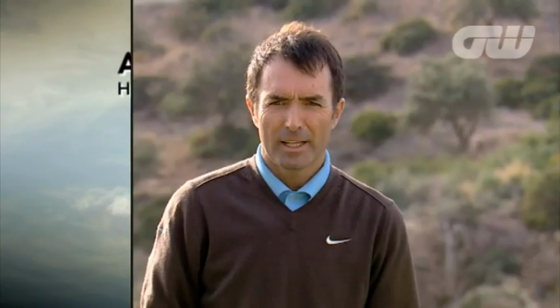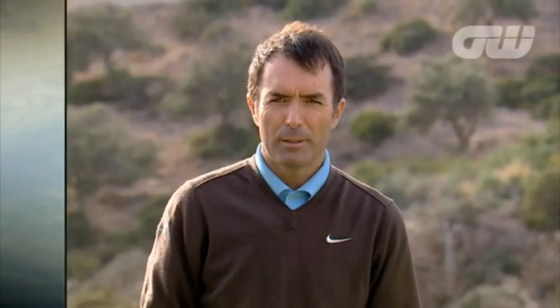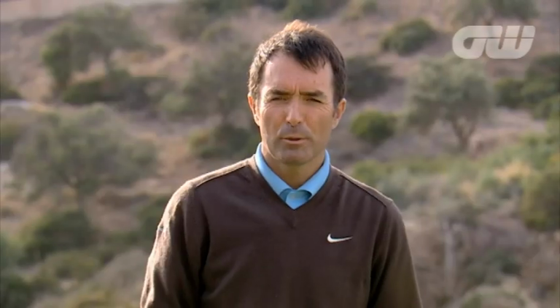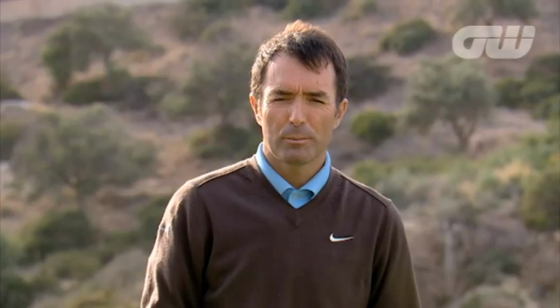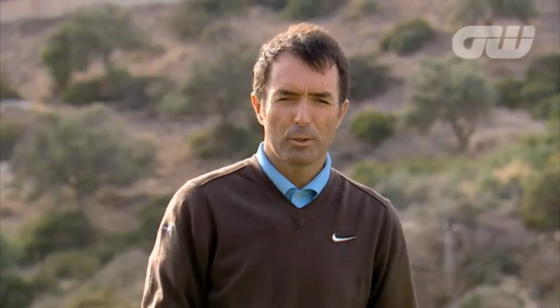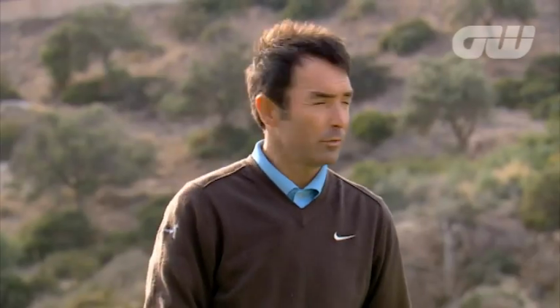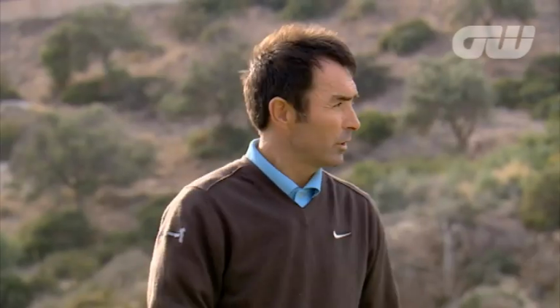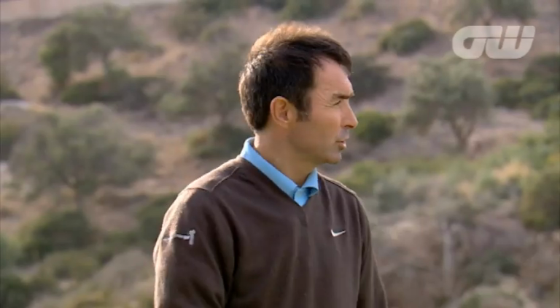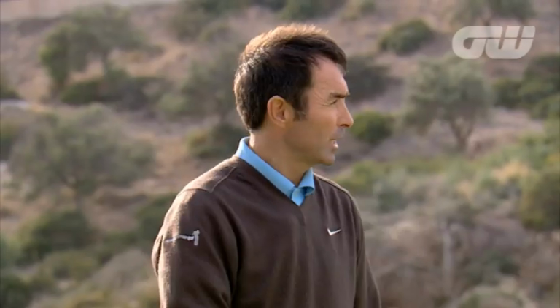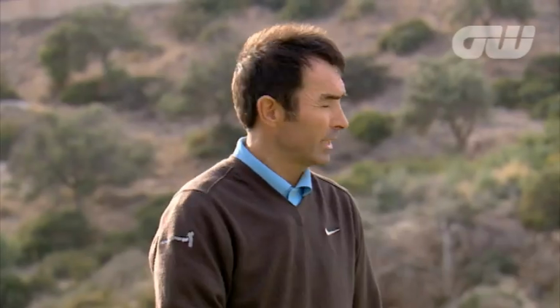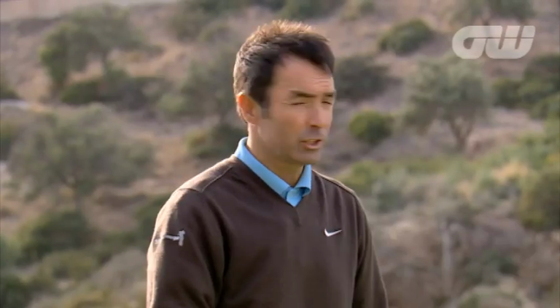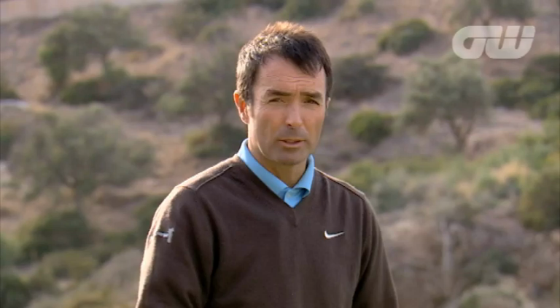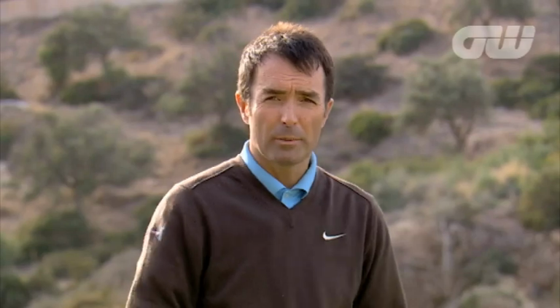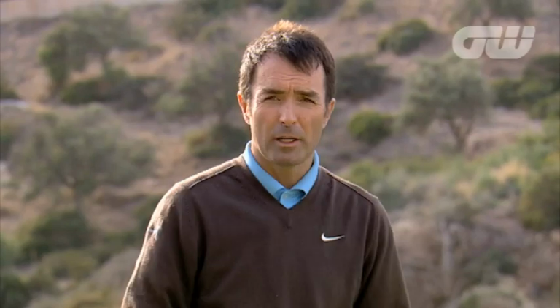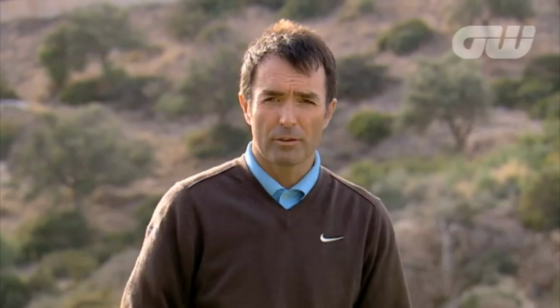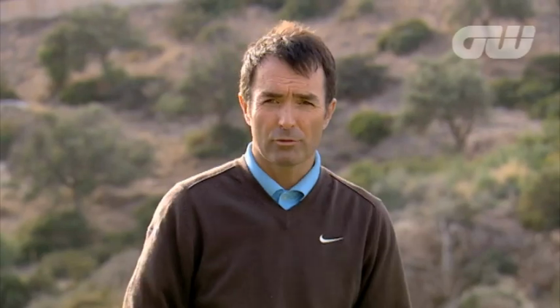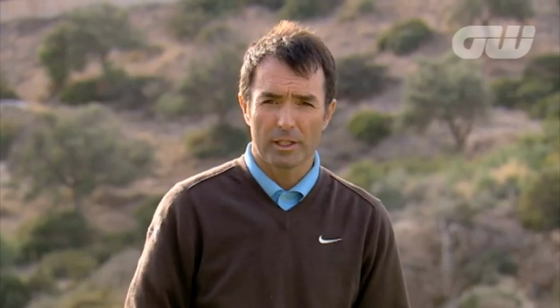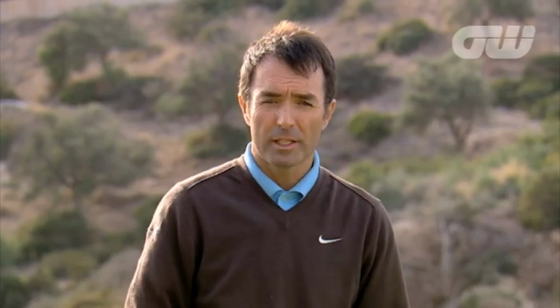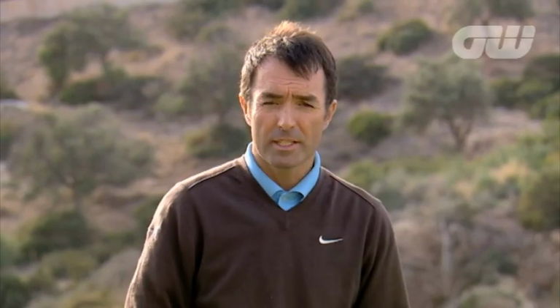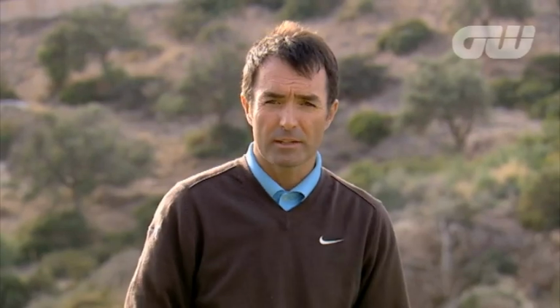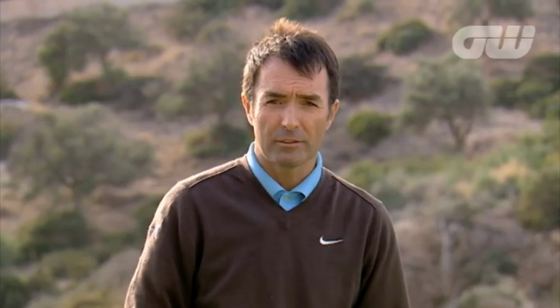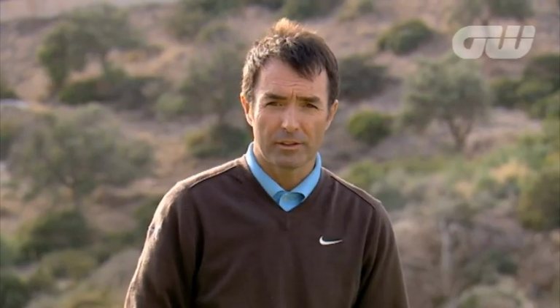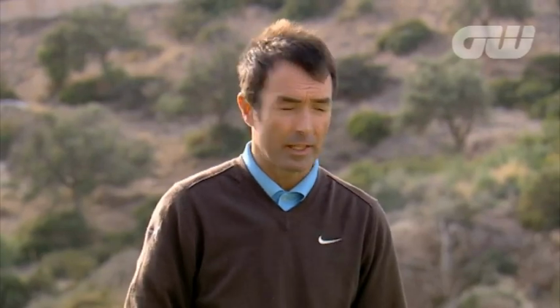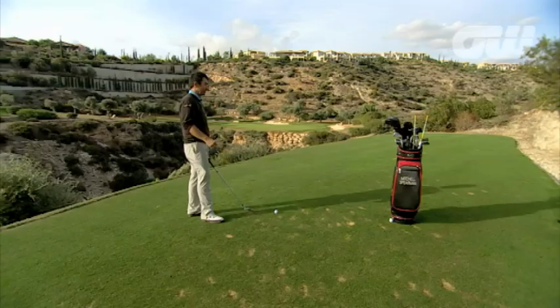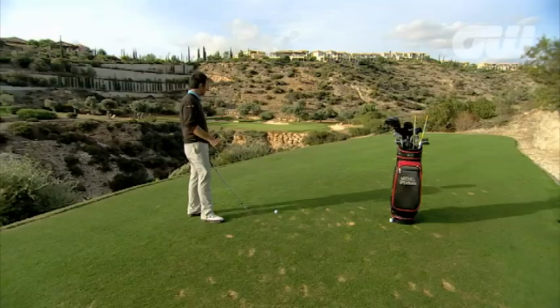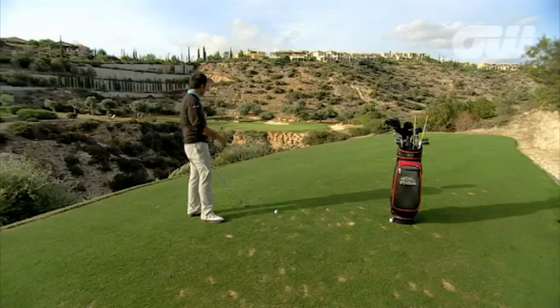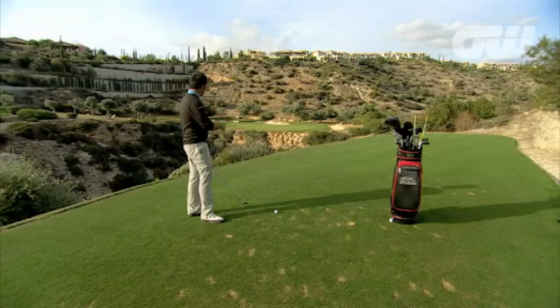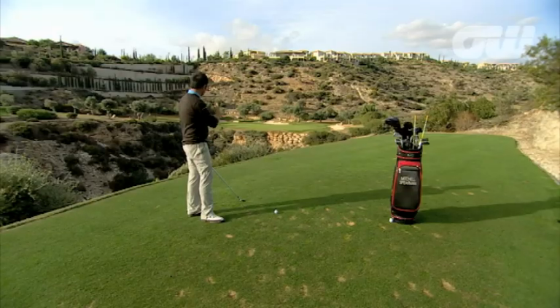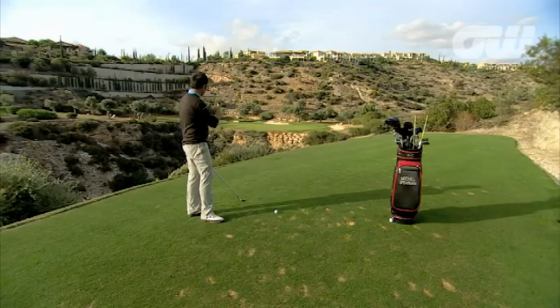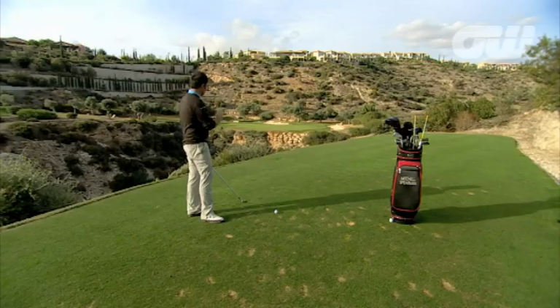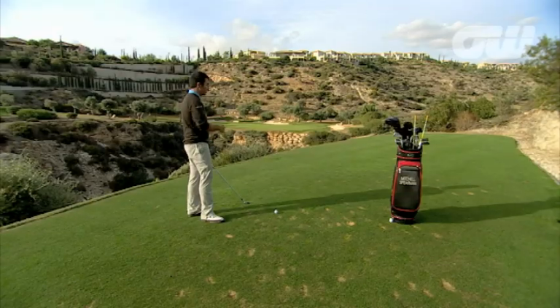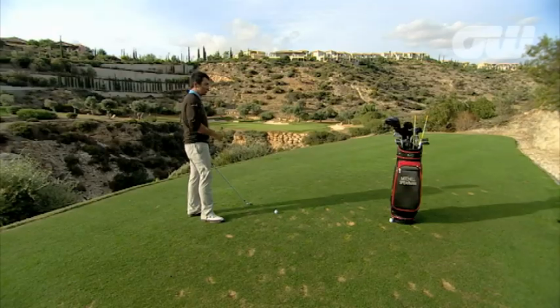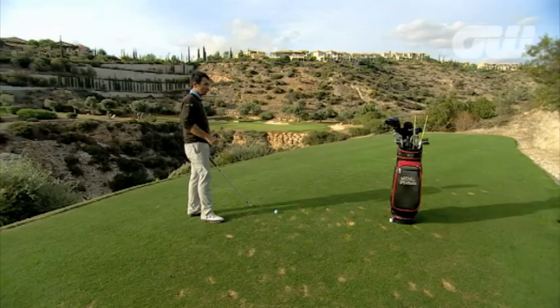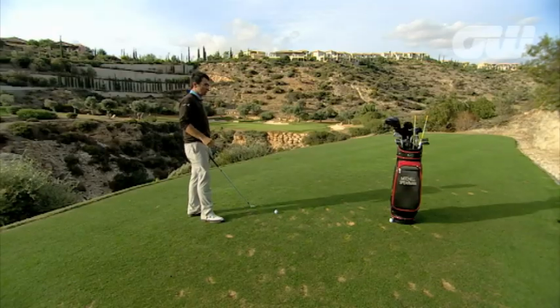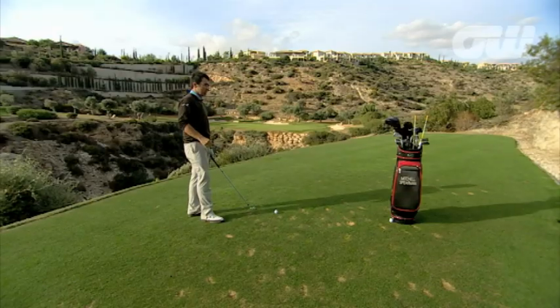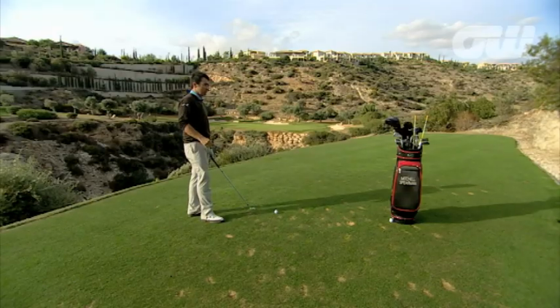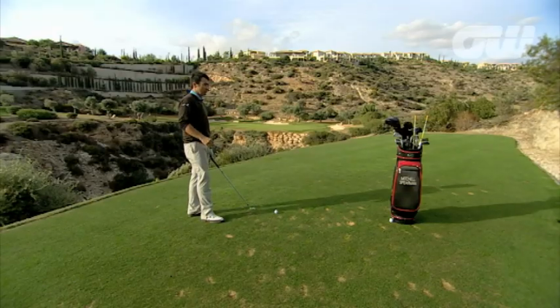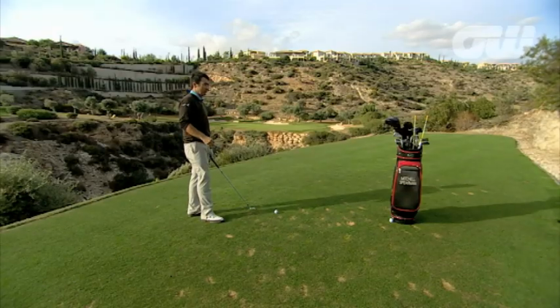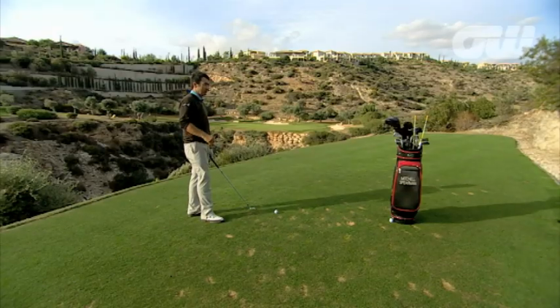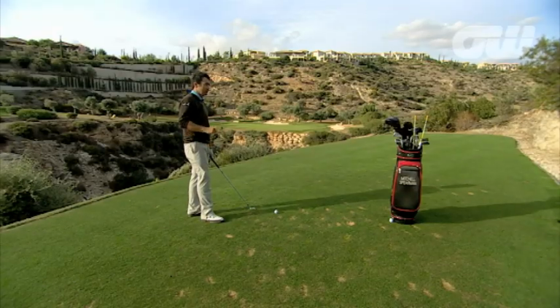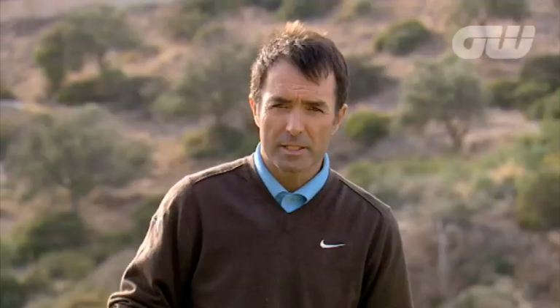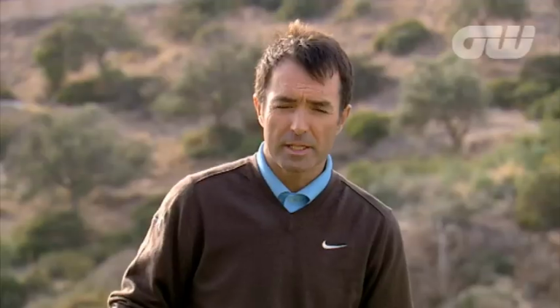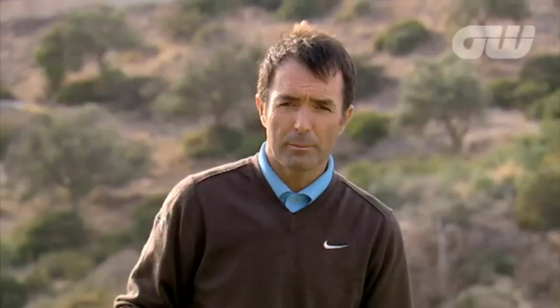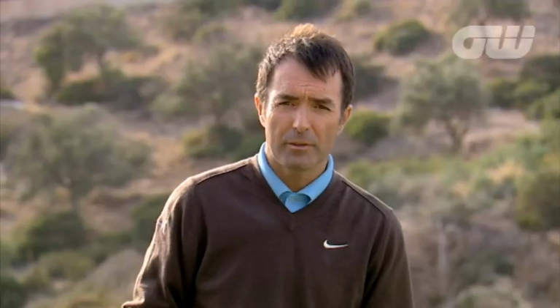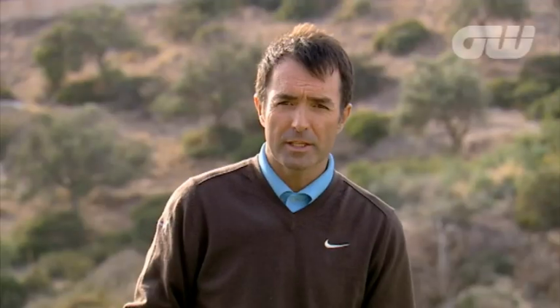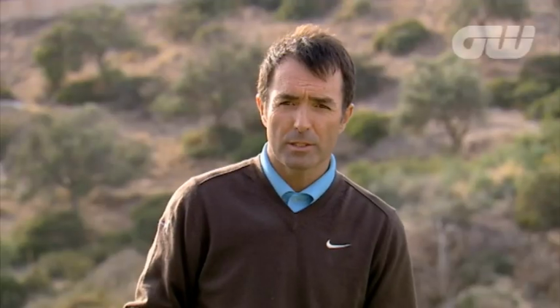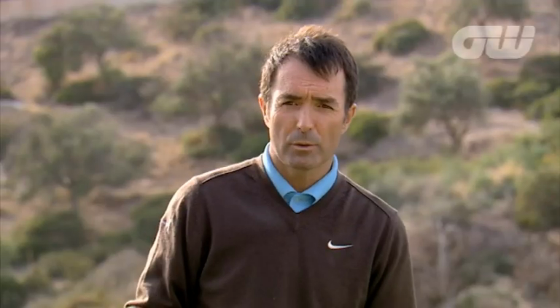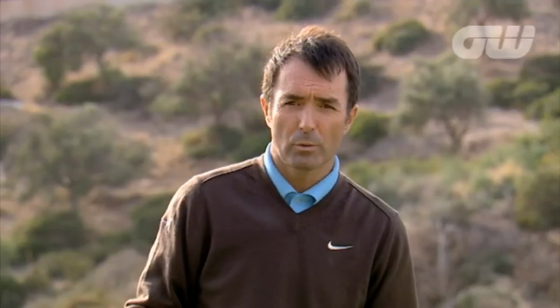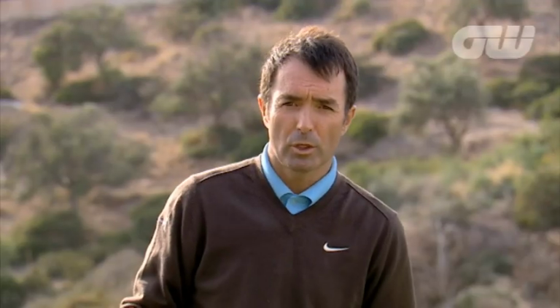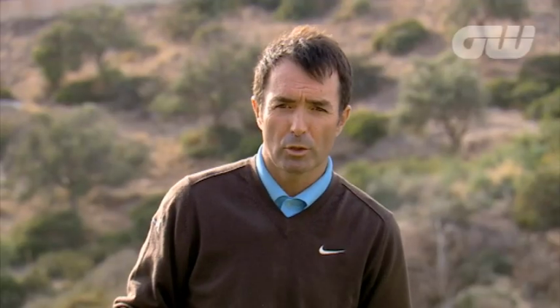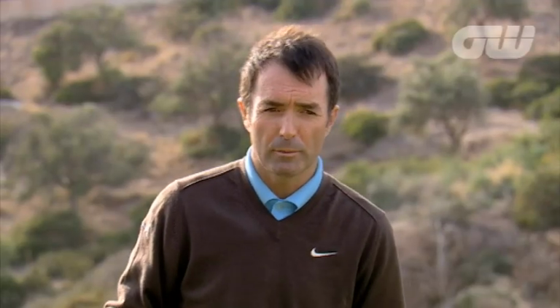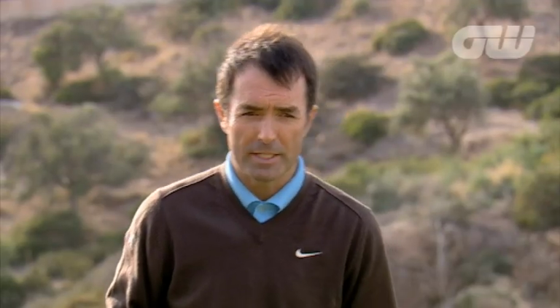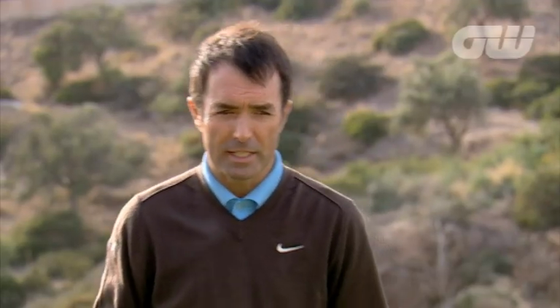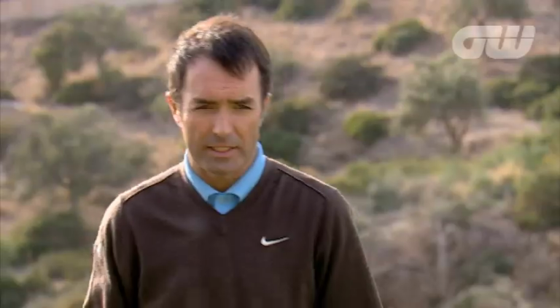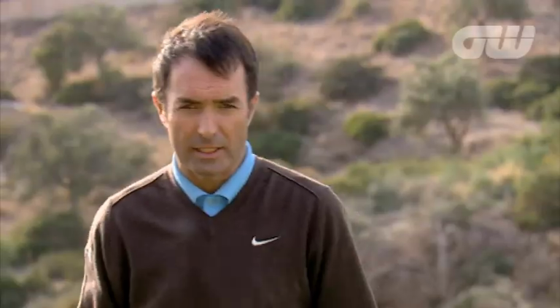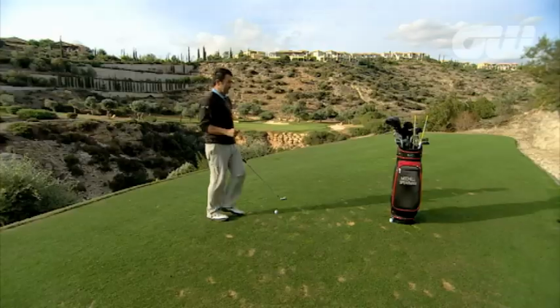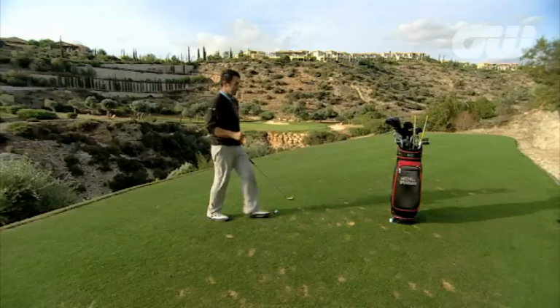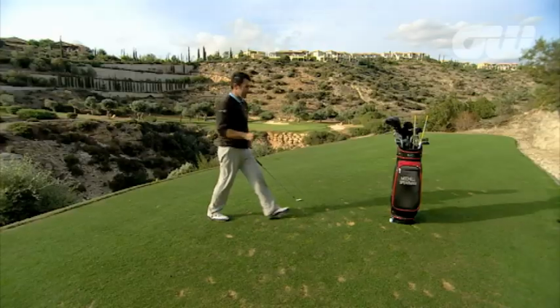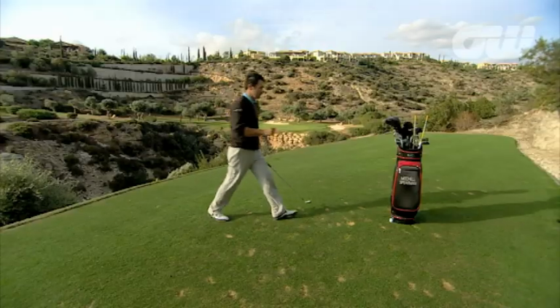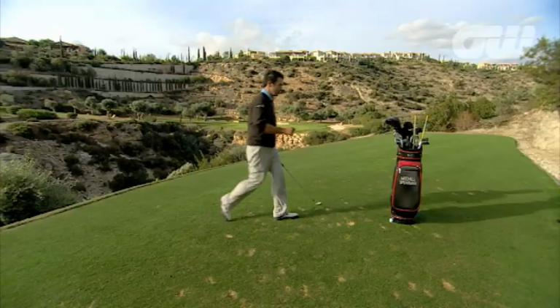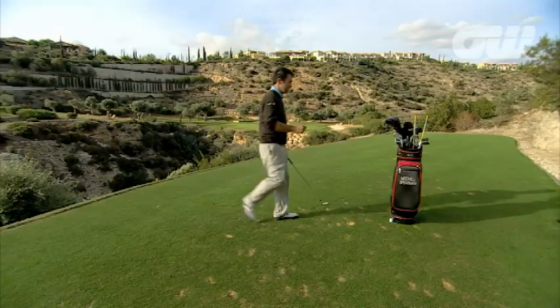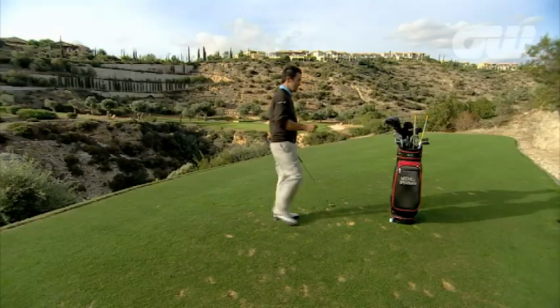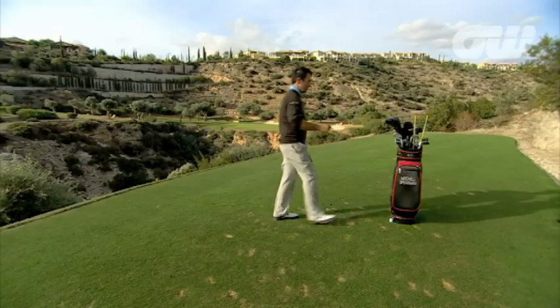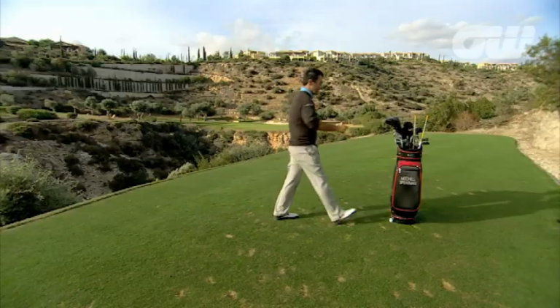I'm on the beautiful and challenging Par 3 7th here, and I hit a good shot onto the green. There are a couple of things I want to work on in my technique, so let's have a go.